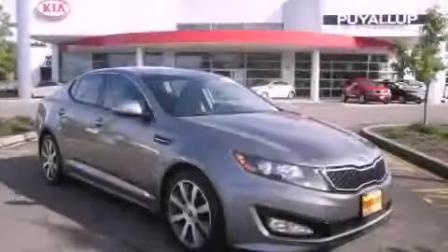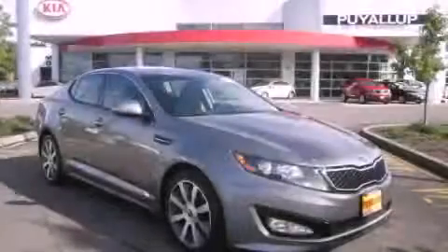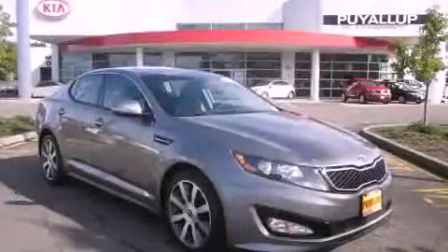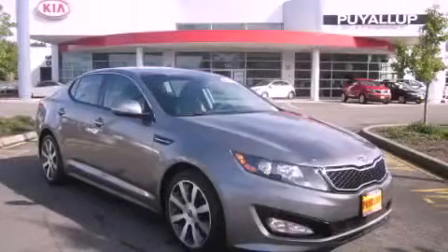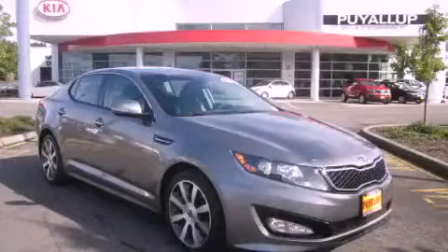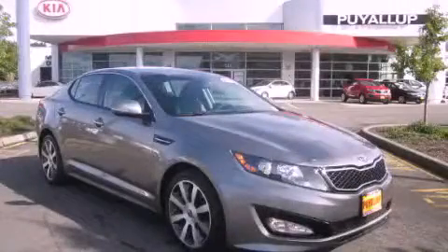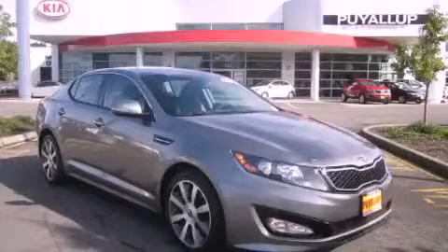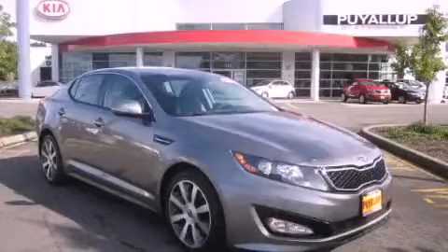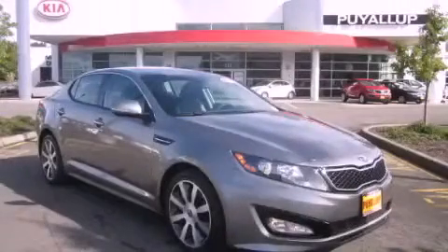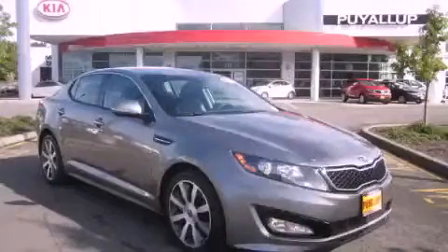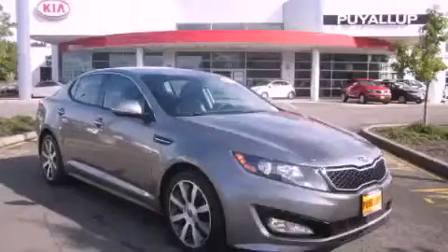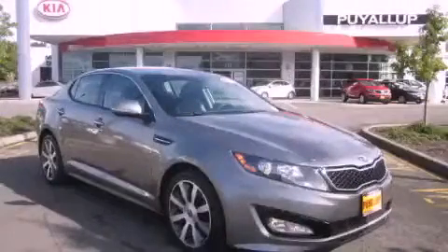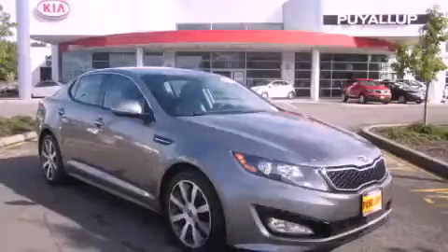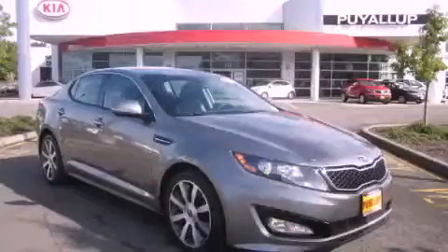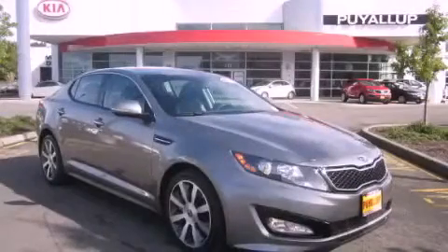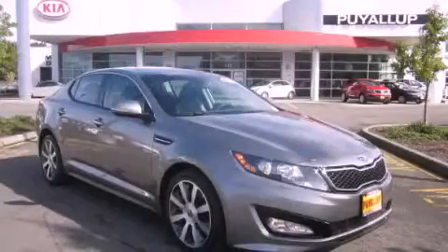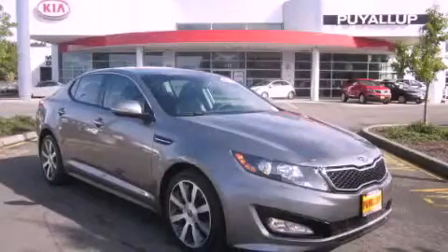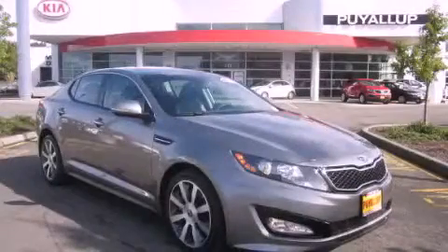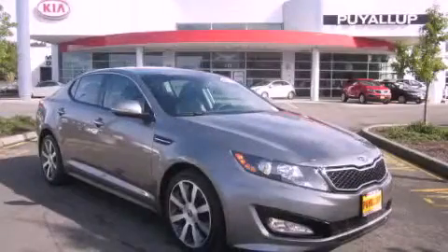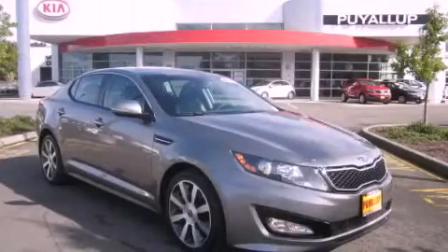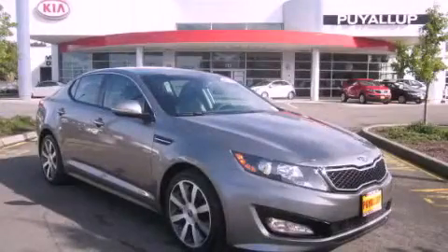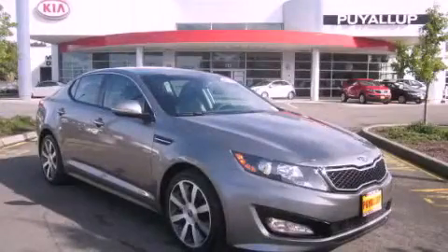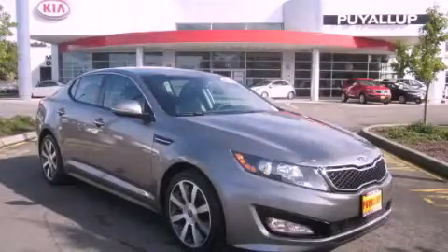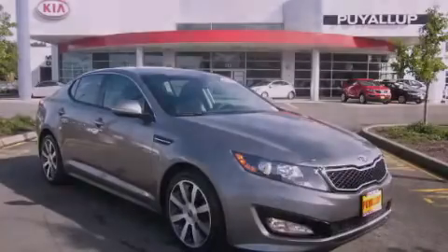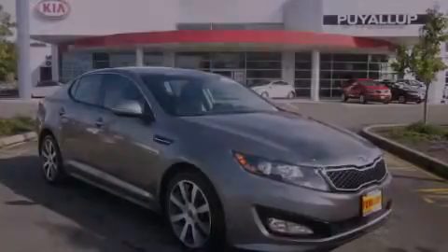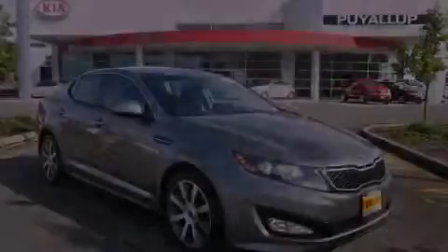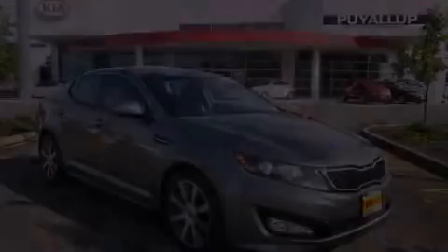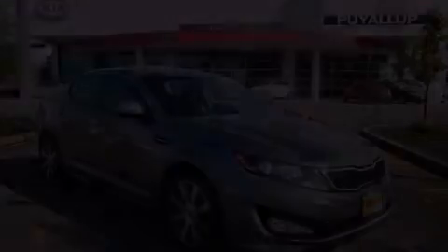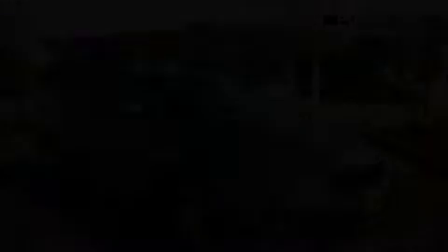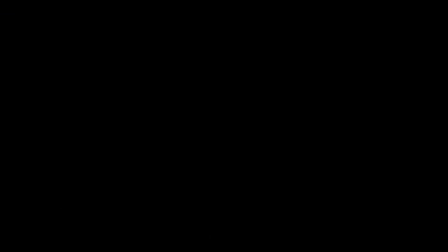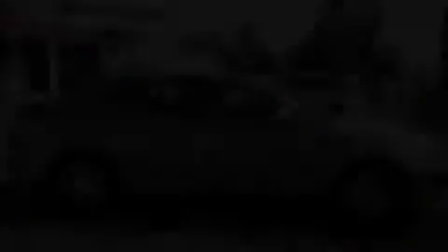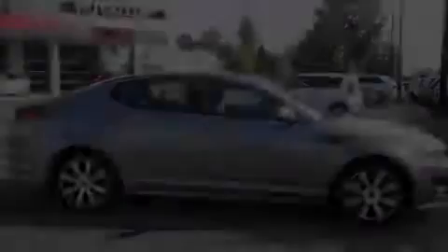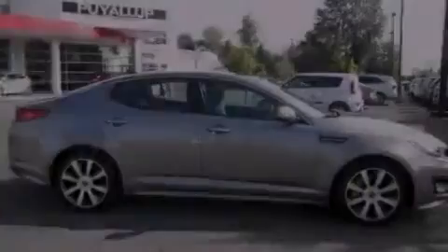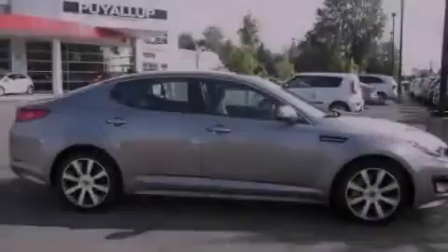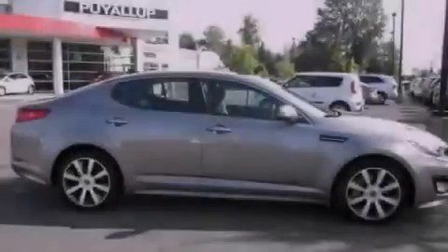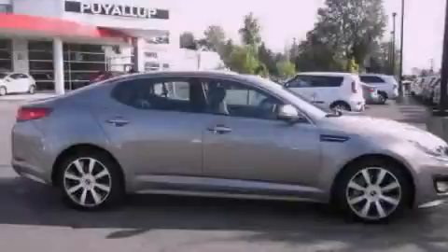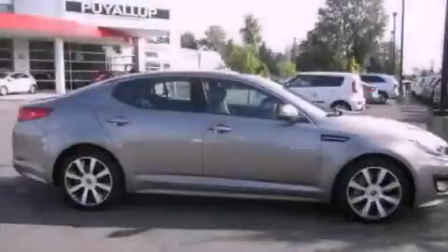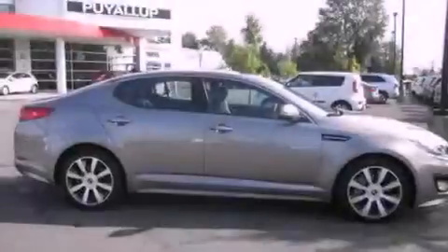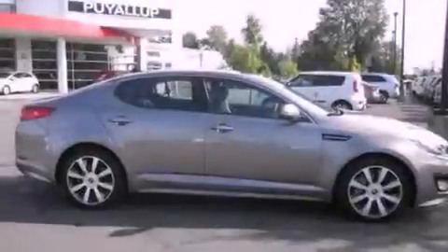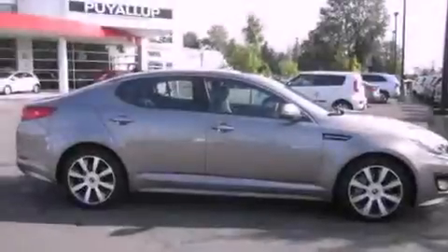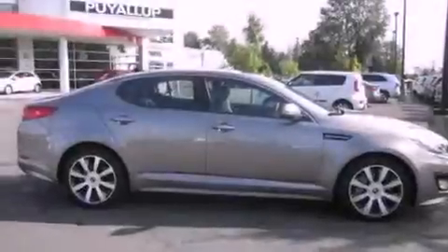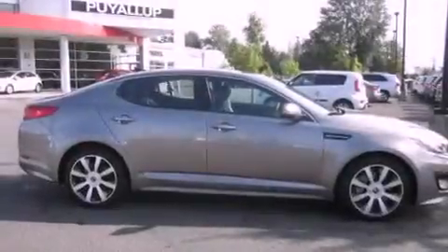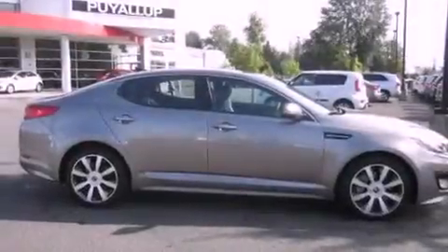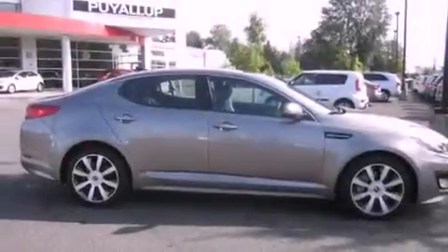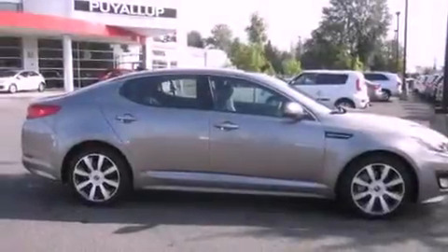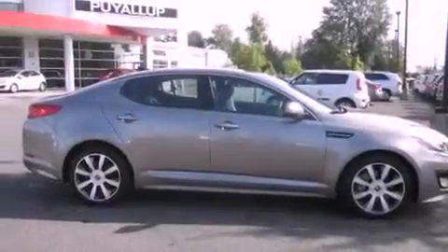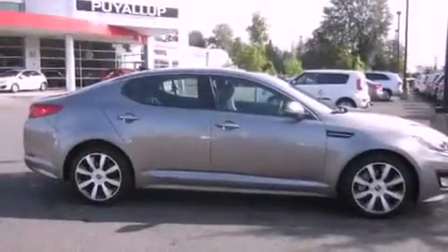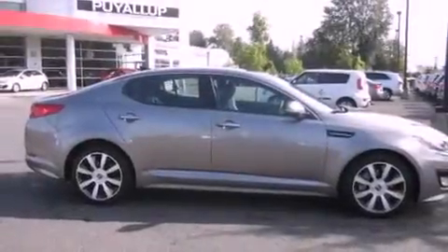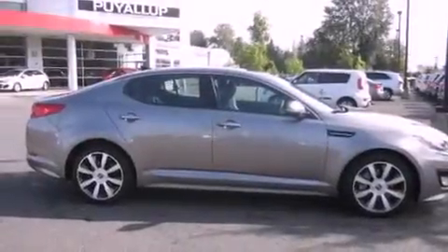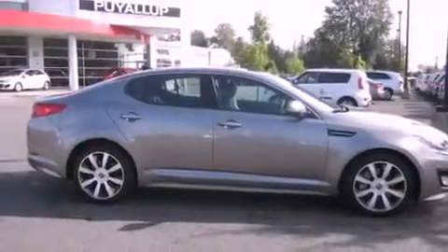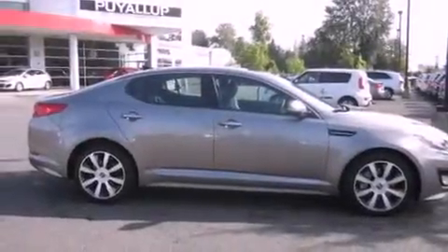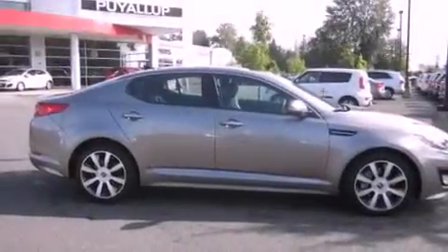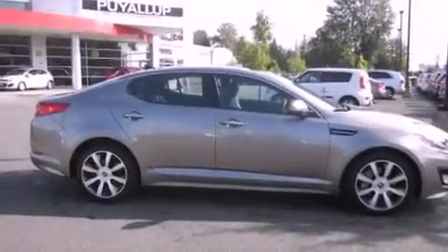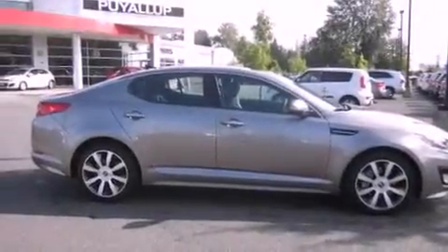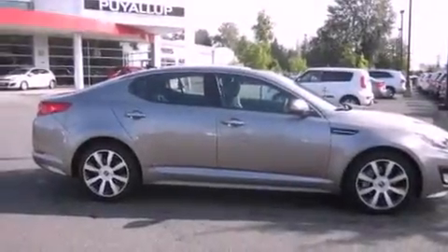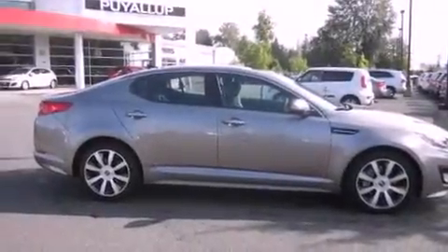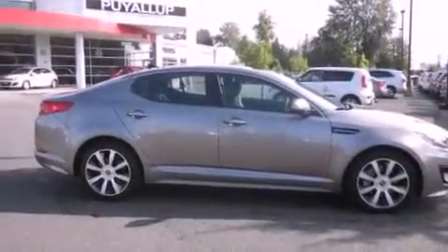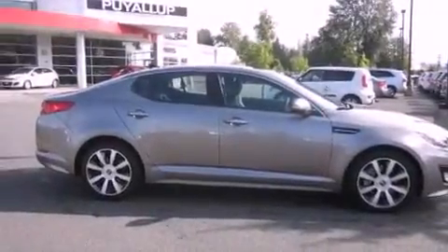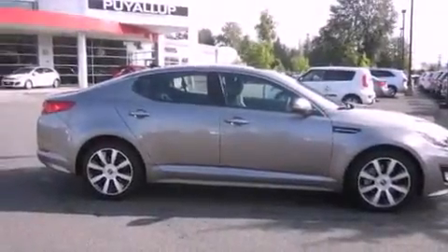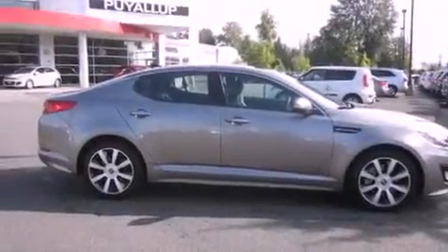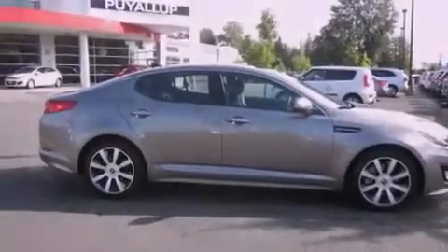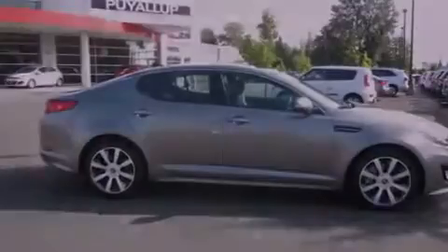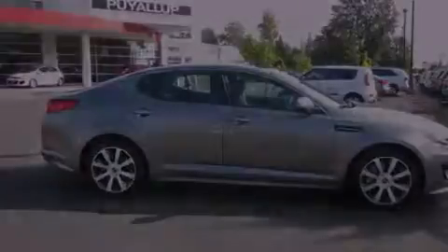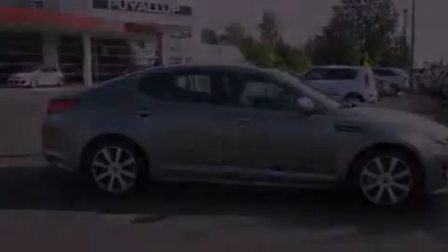This is a brand new 2012 Kia Optima. It features a 2.0-liter four-cylinder engine and an automatic transmission.